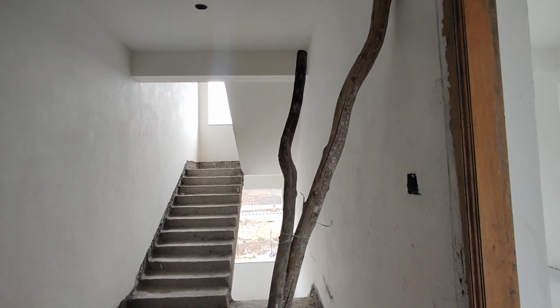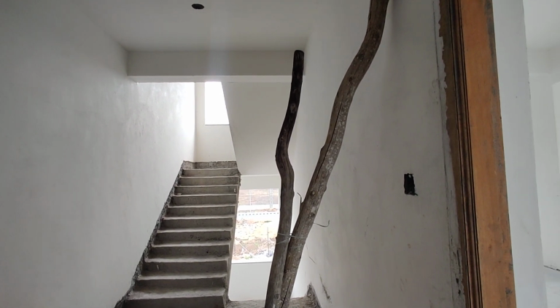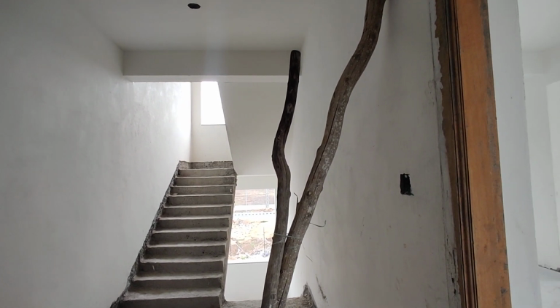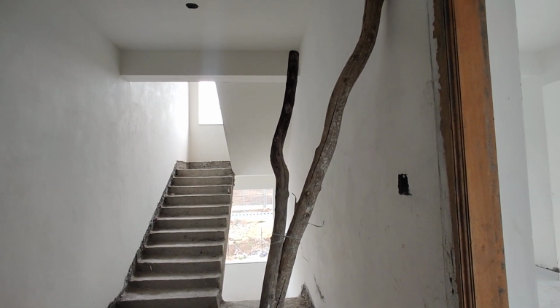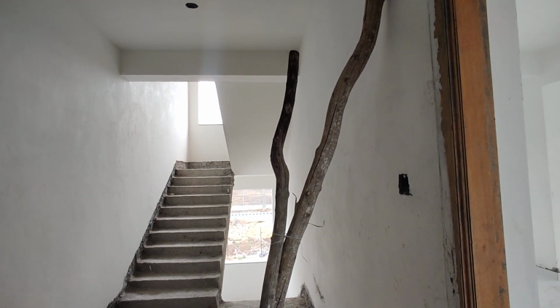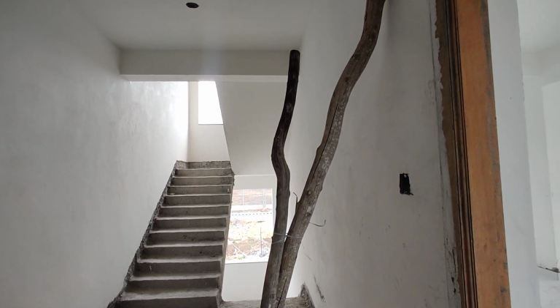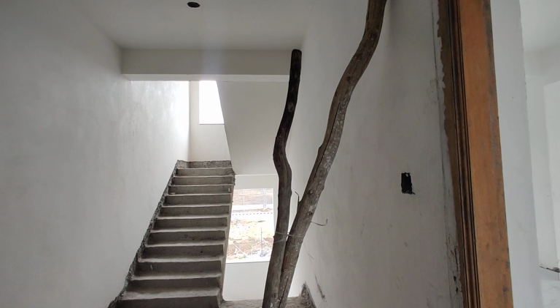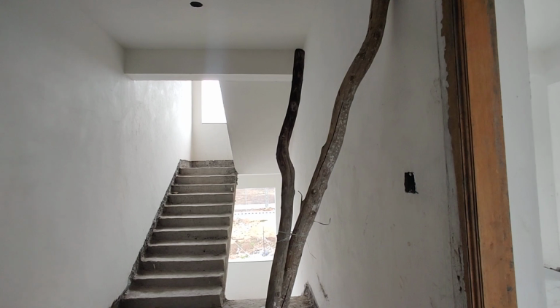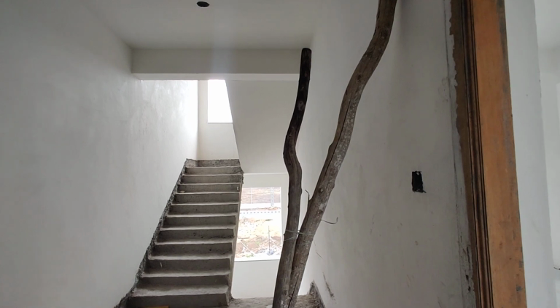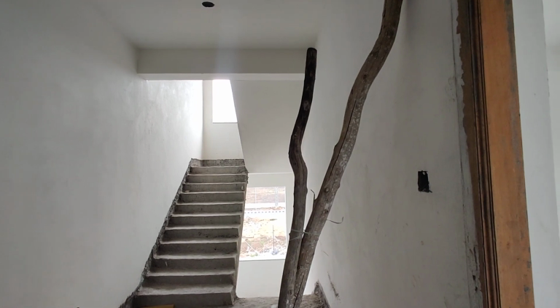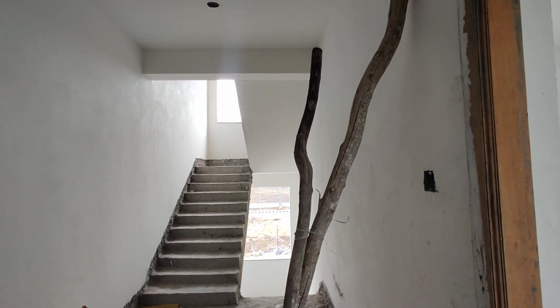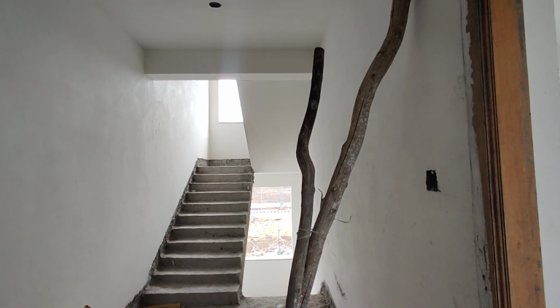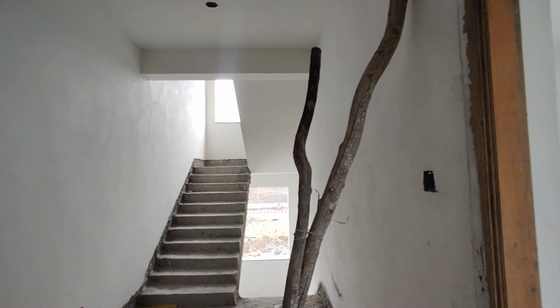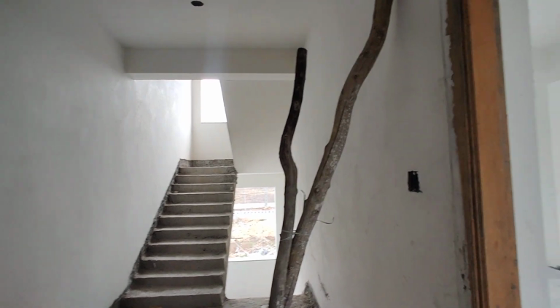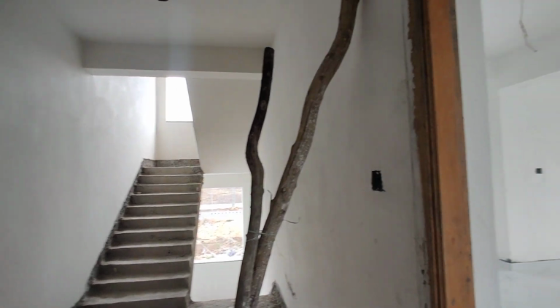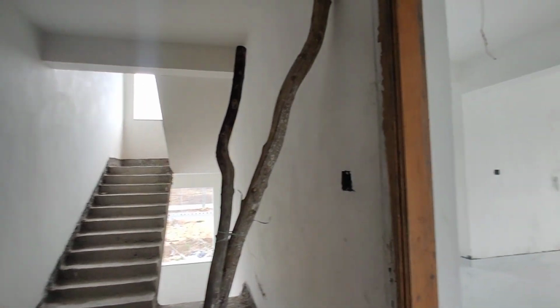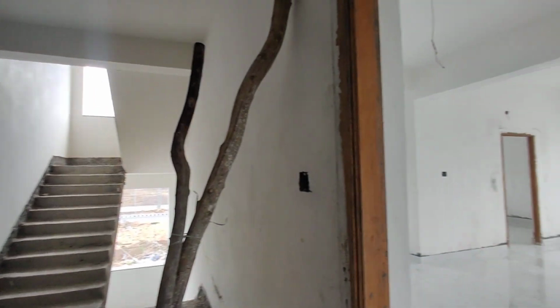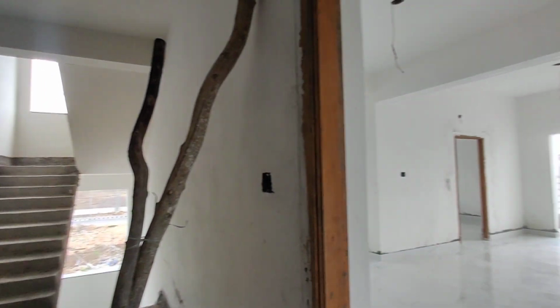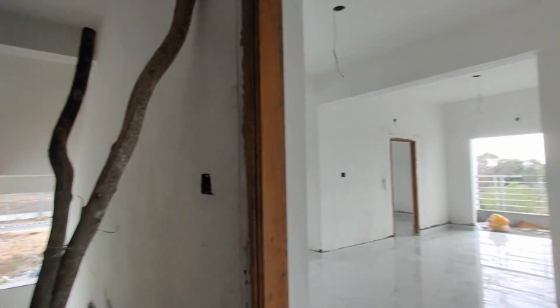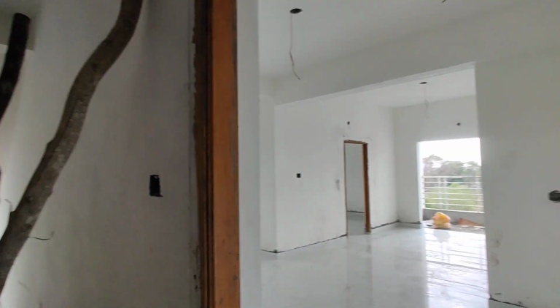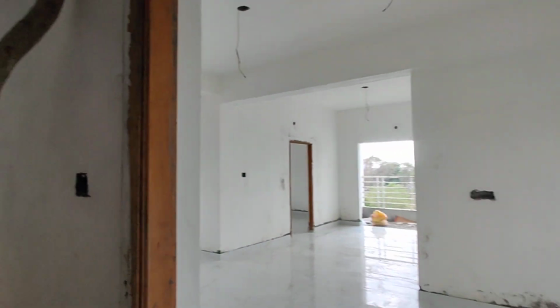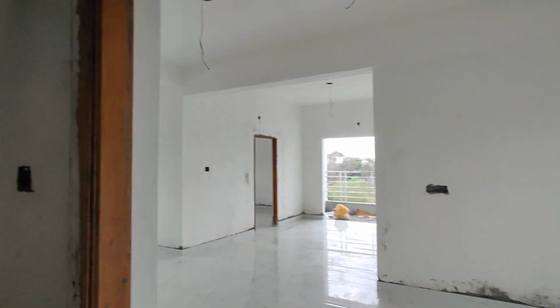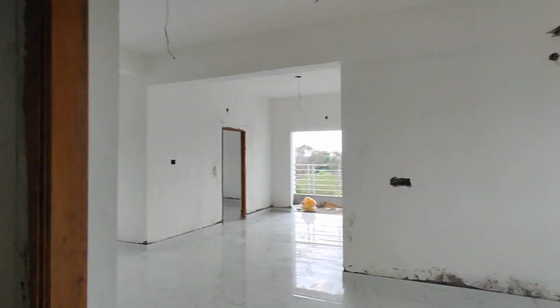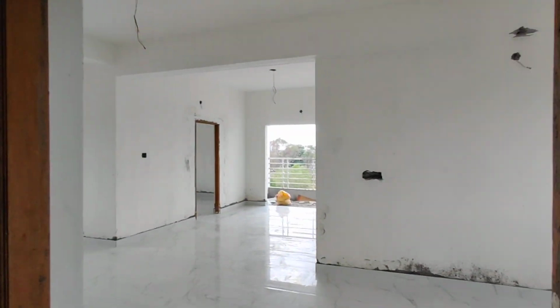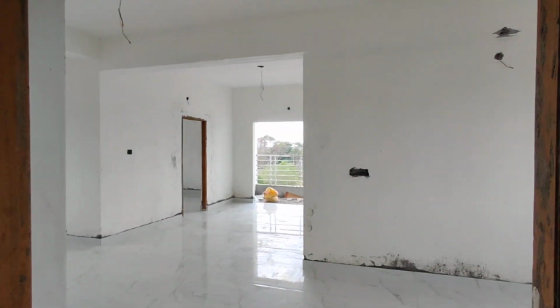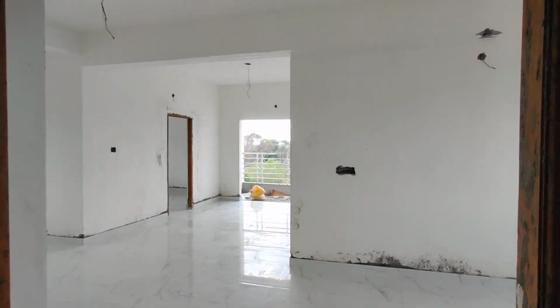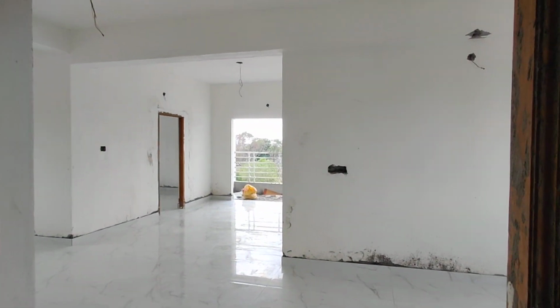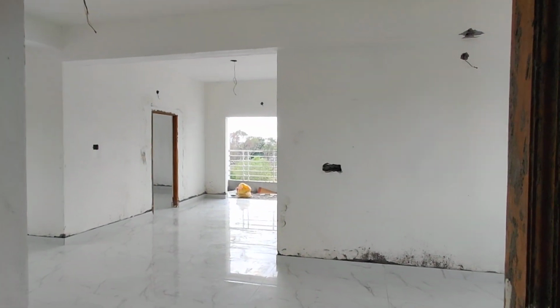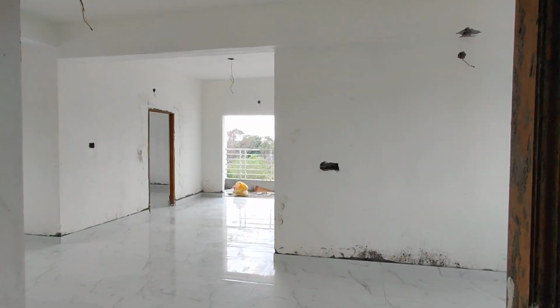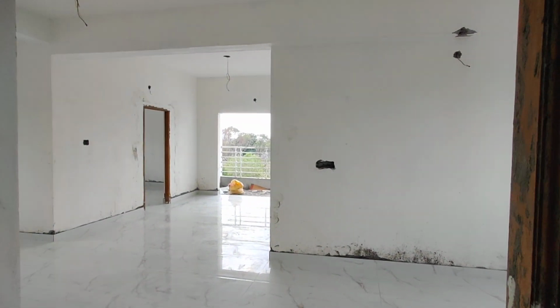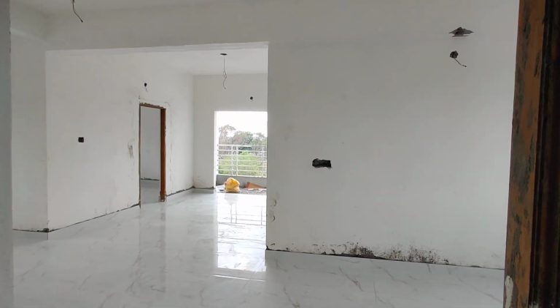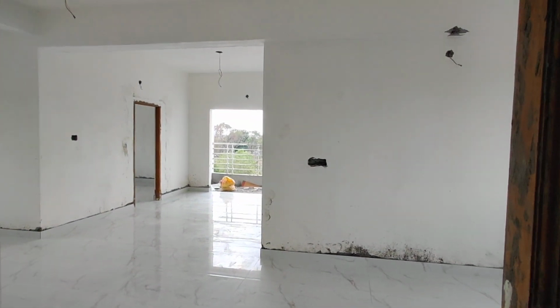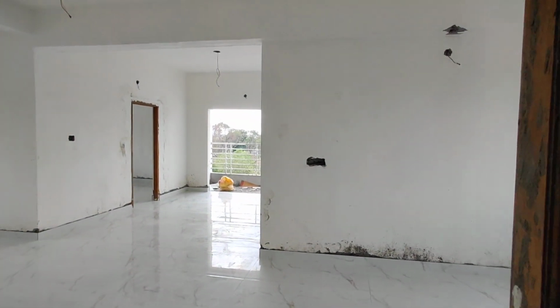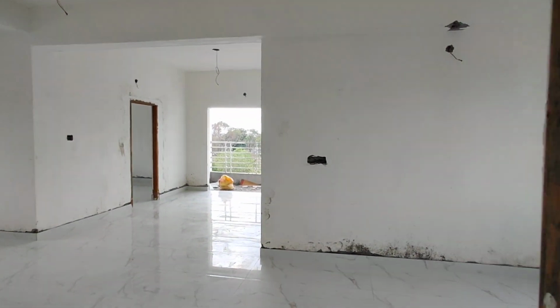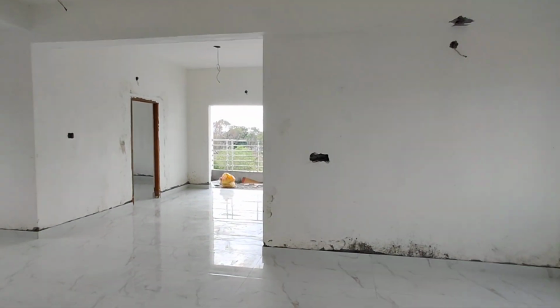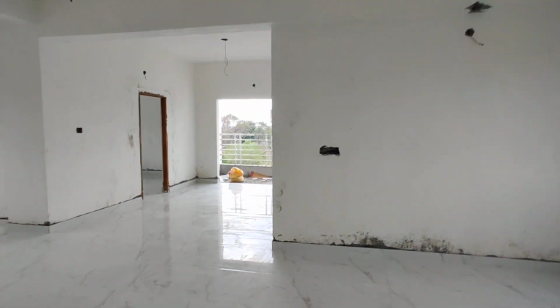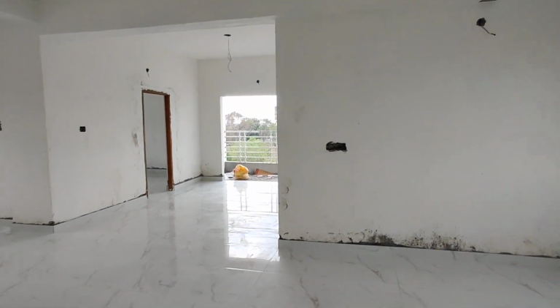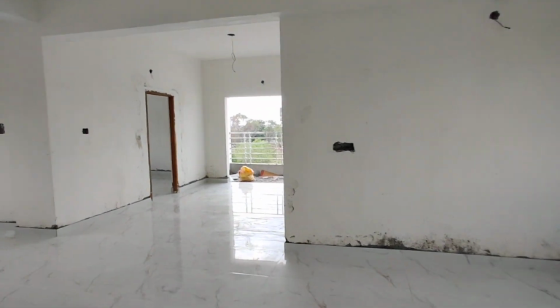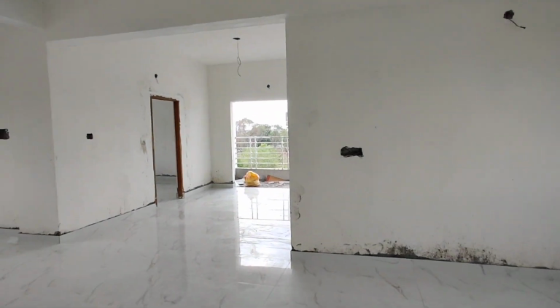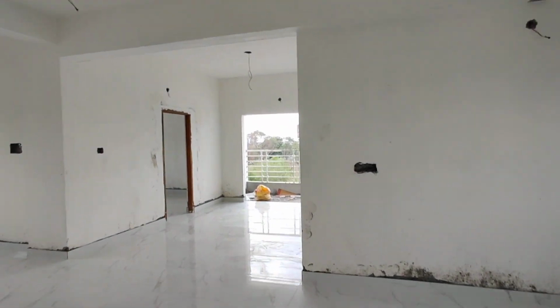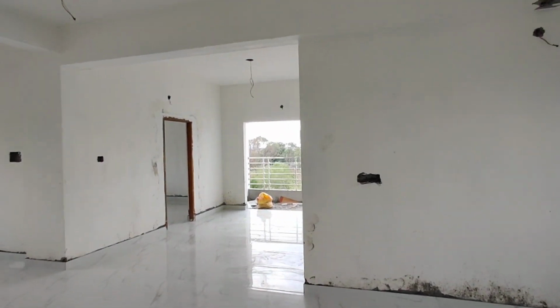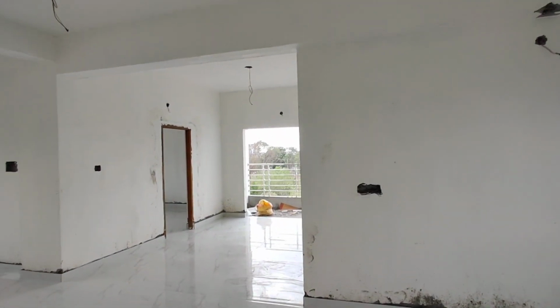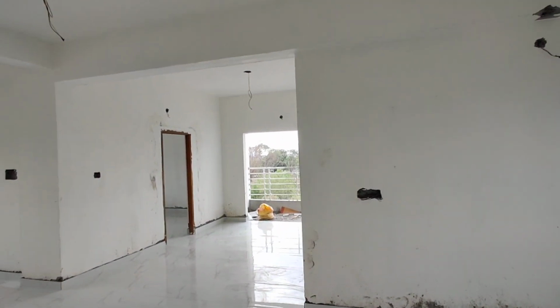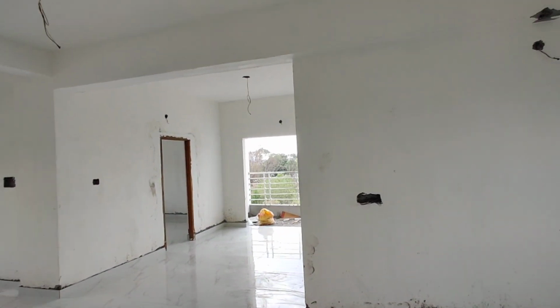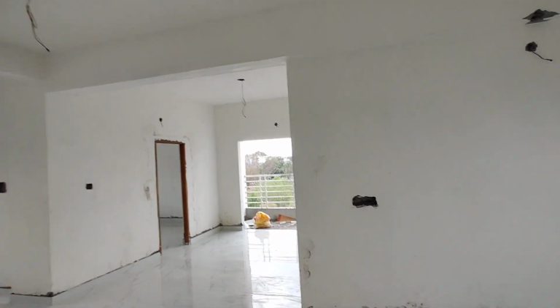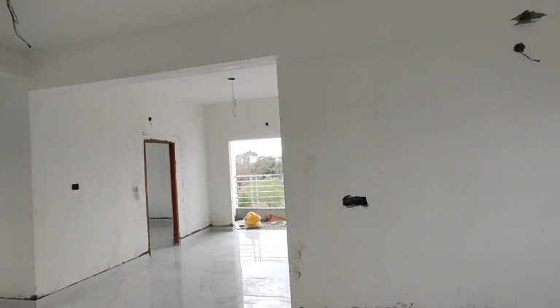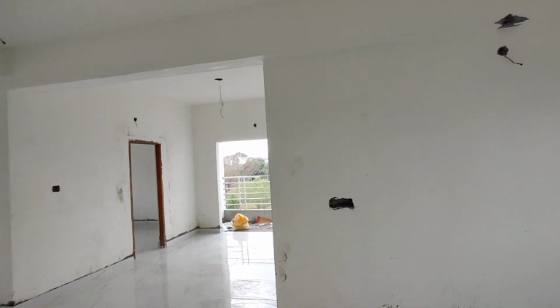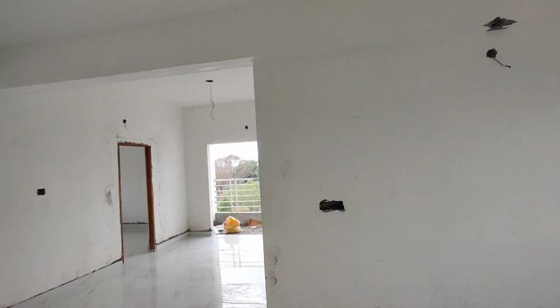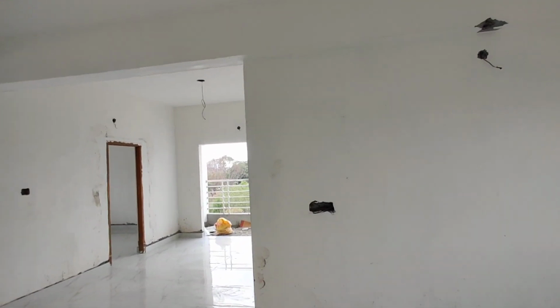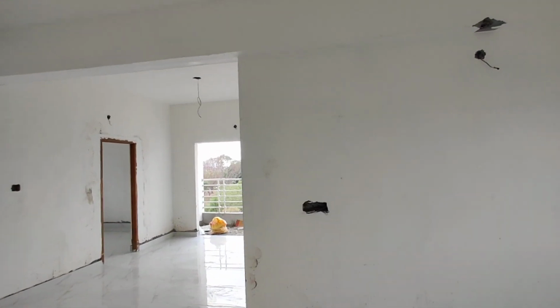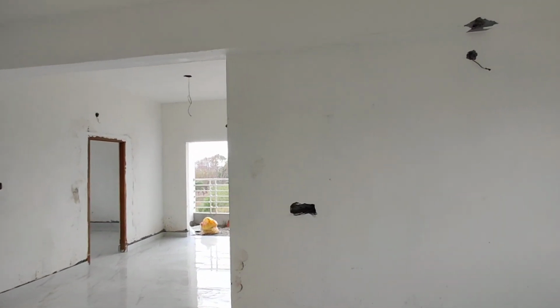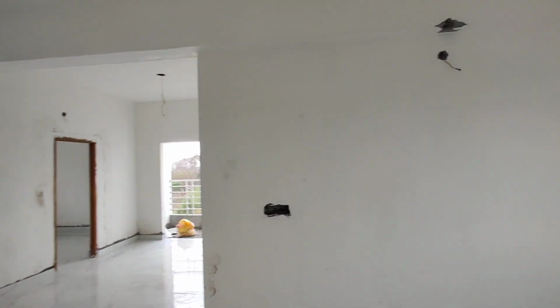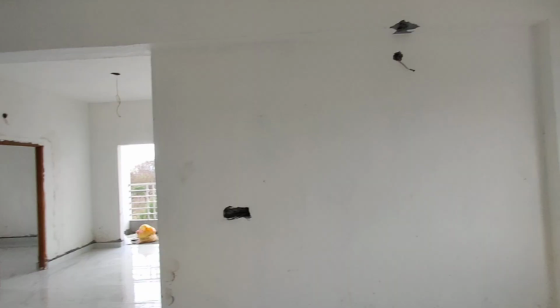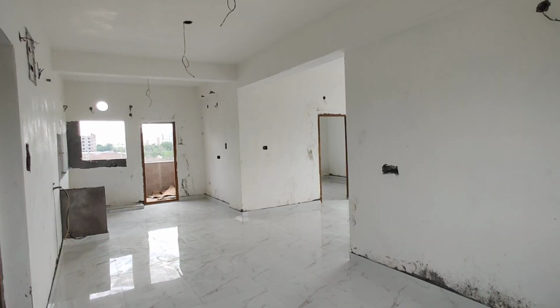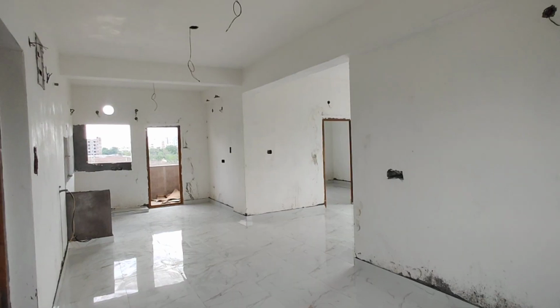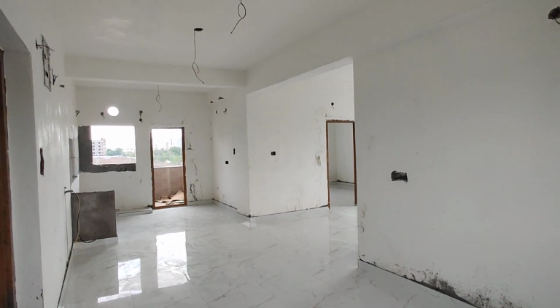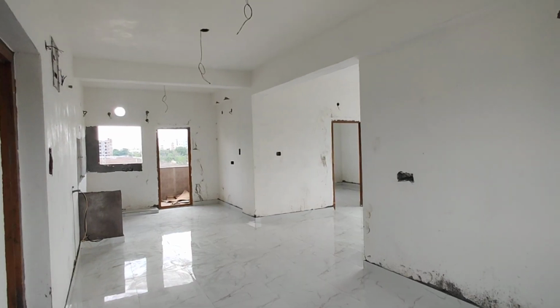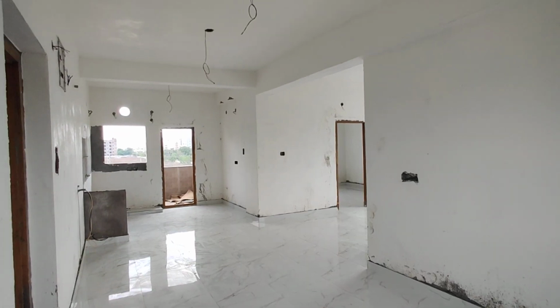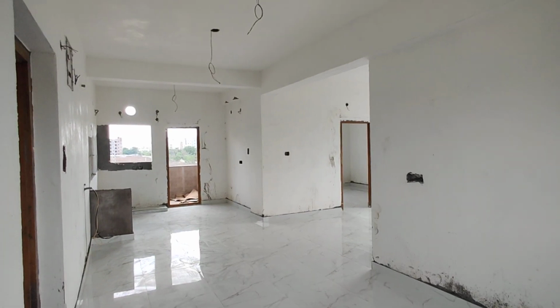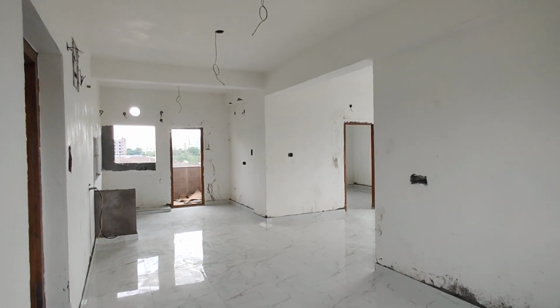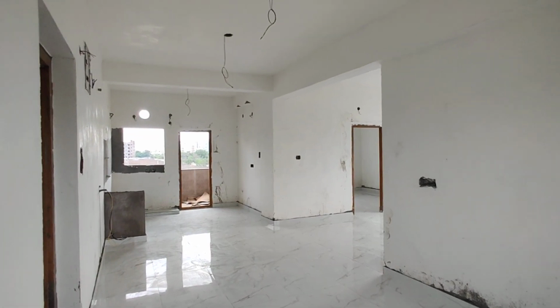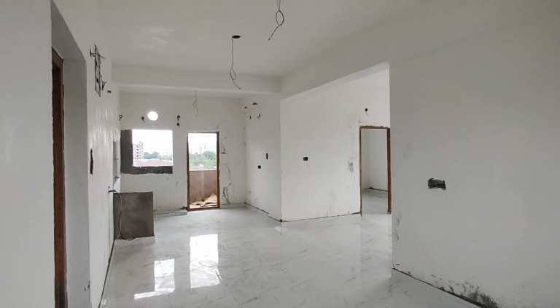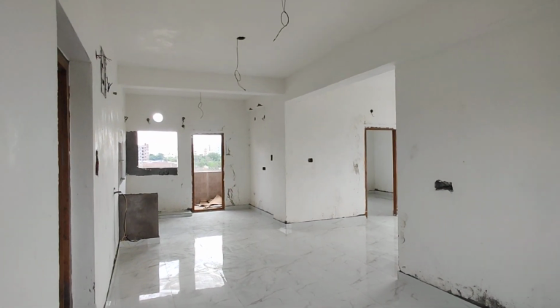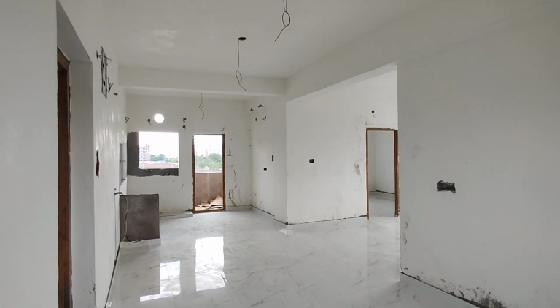This is the corridor. This is the 2BHK entrance. This is the hall.